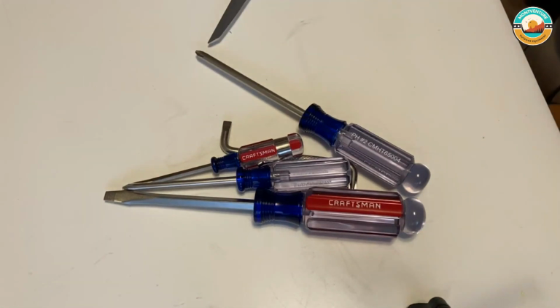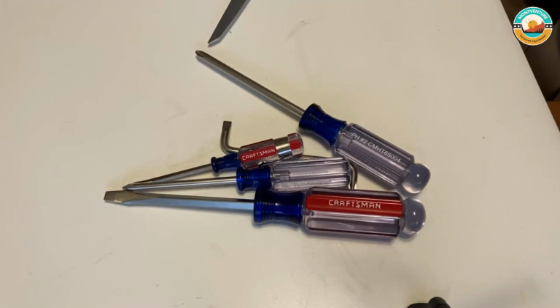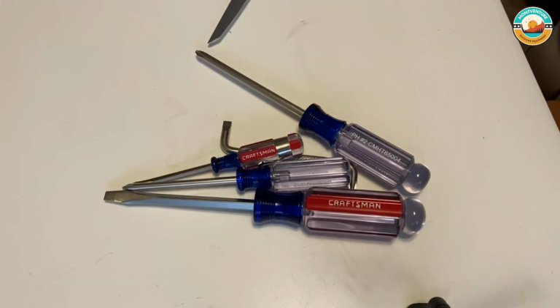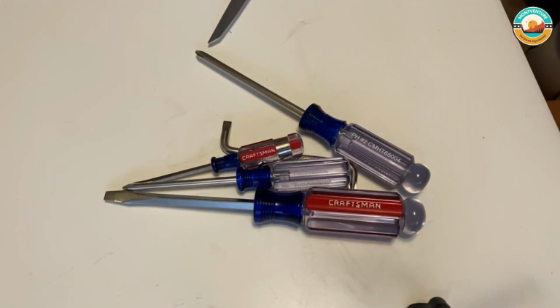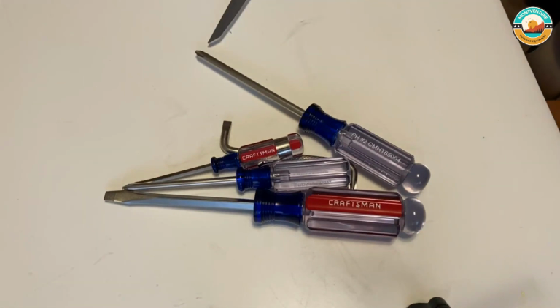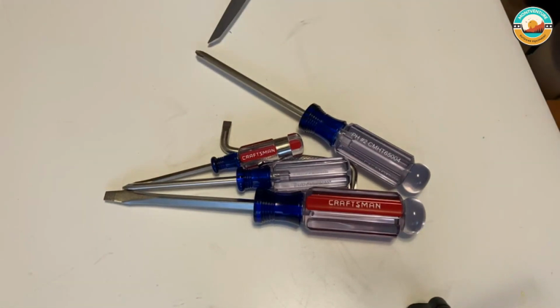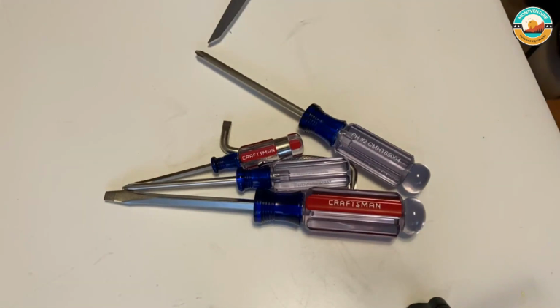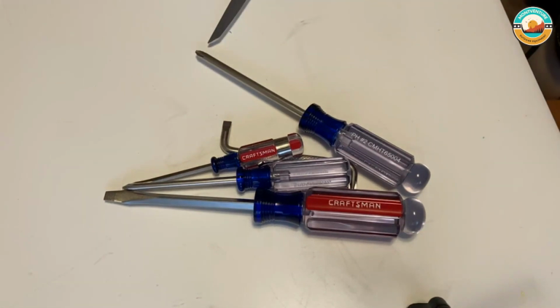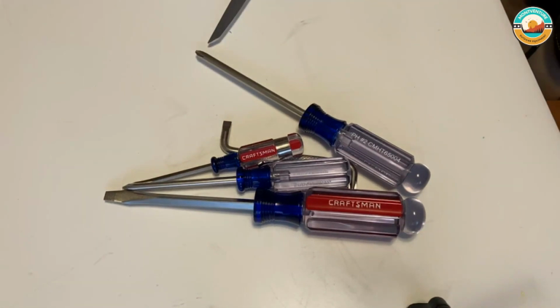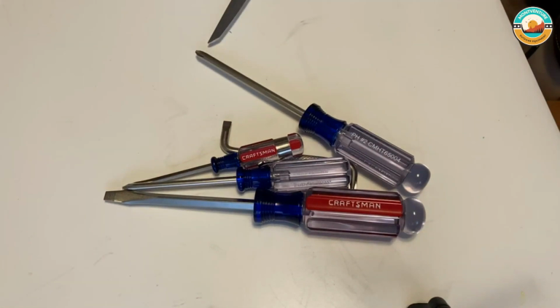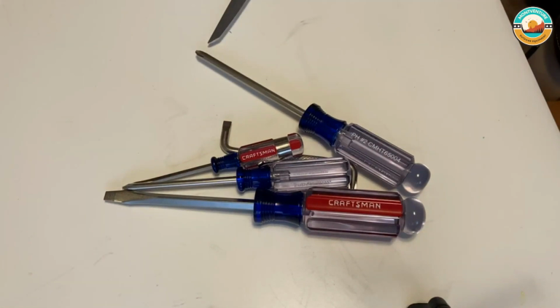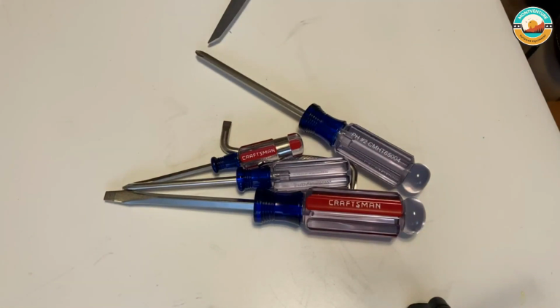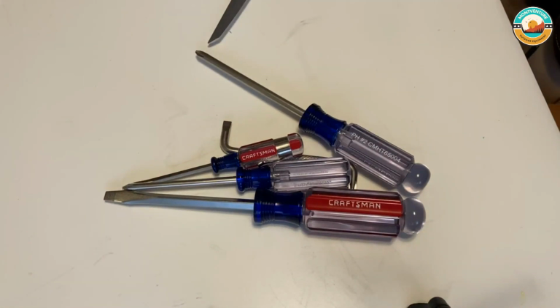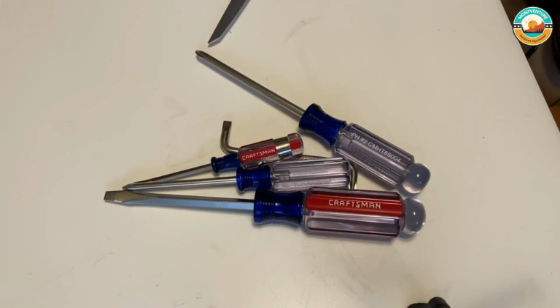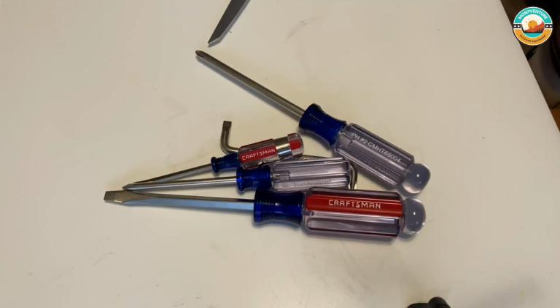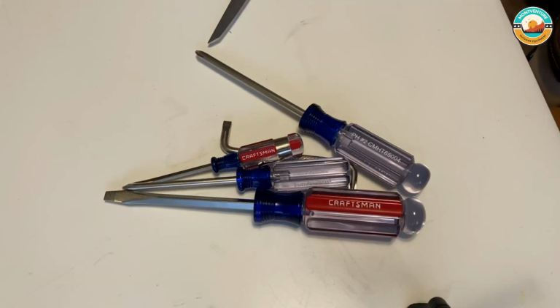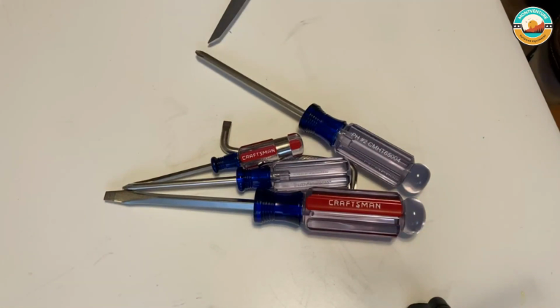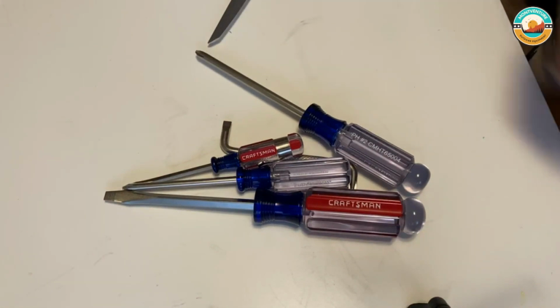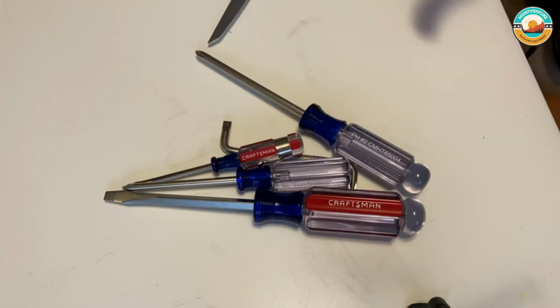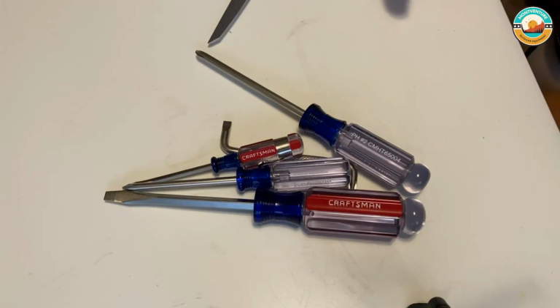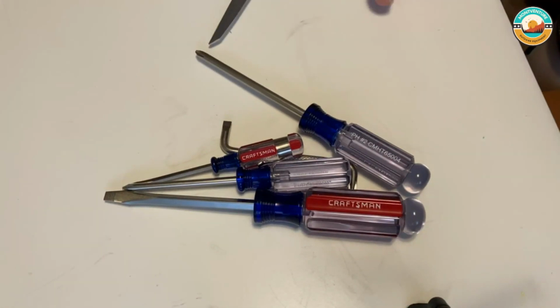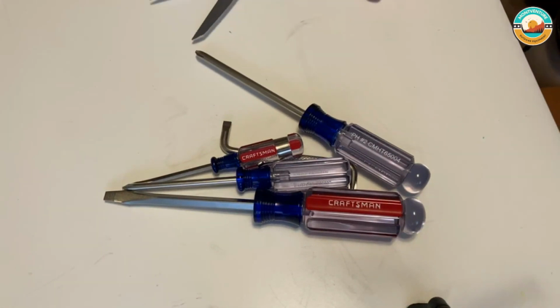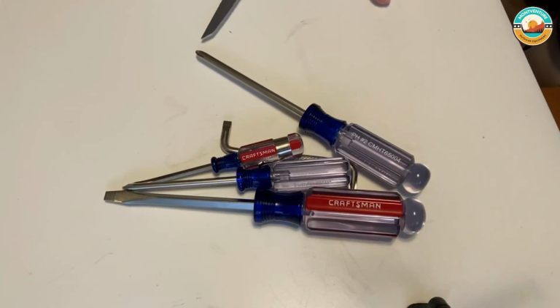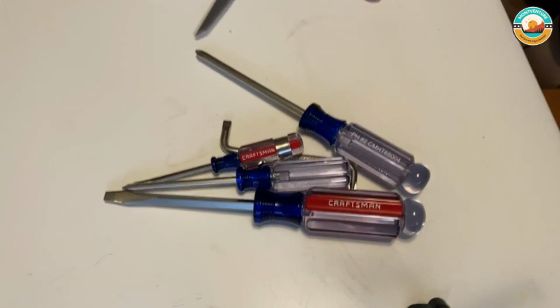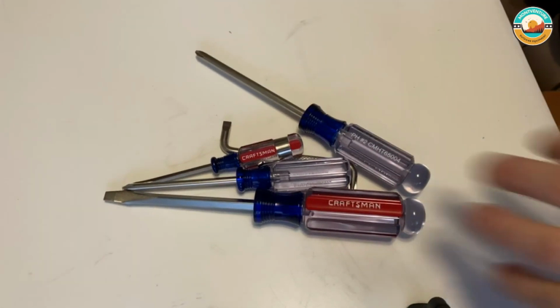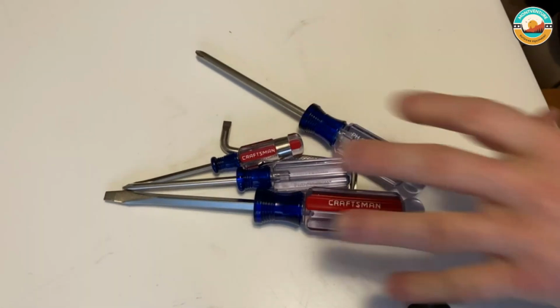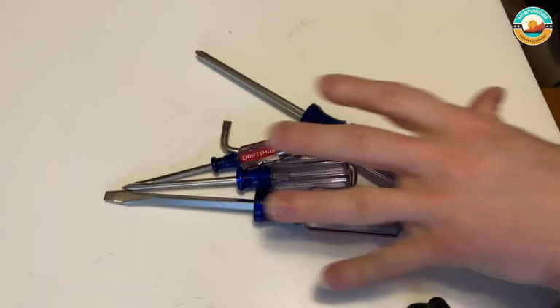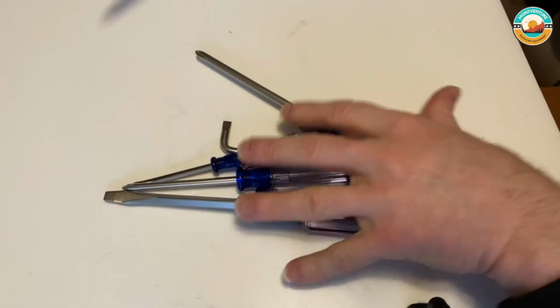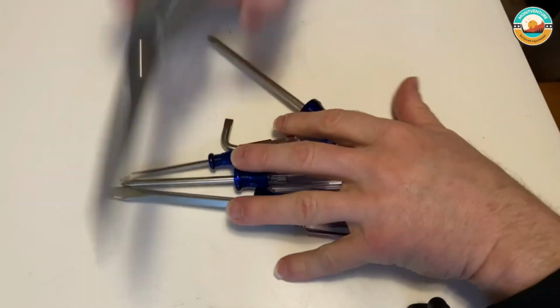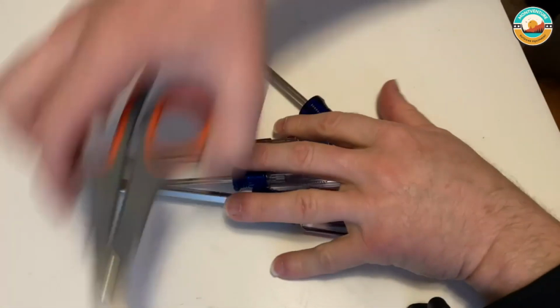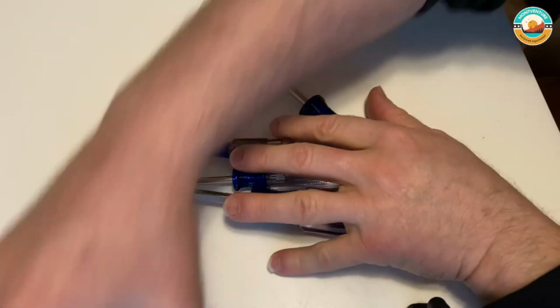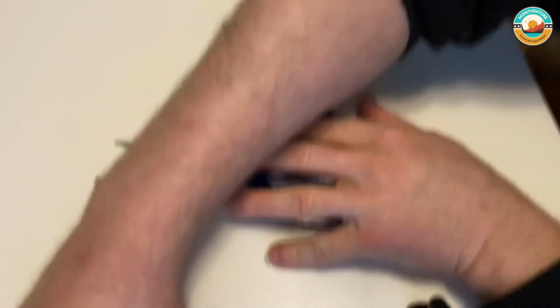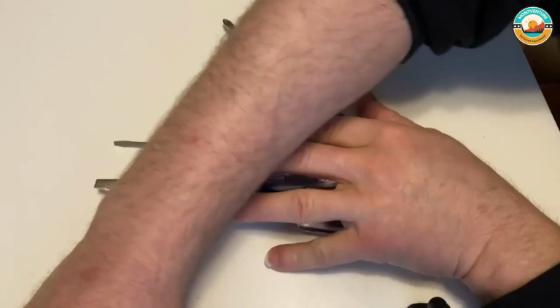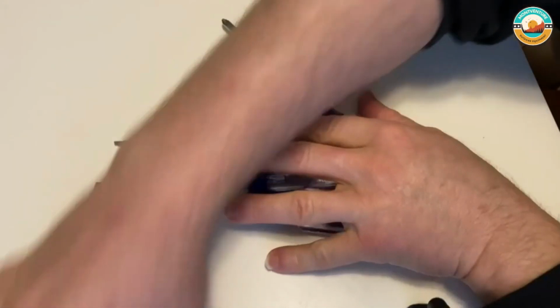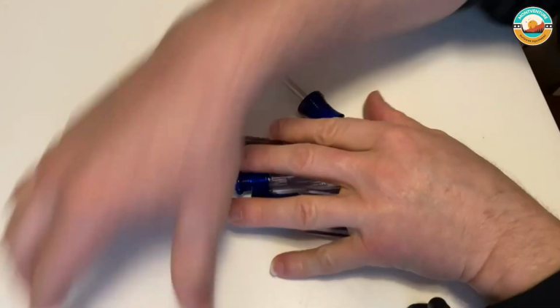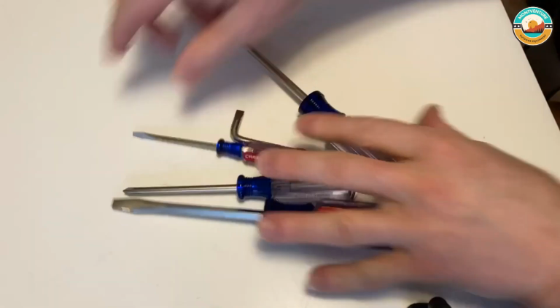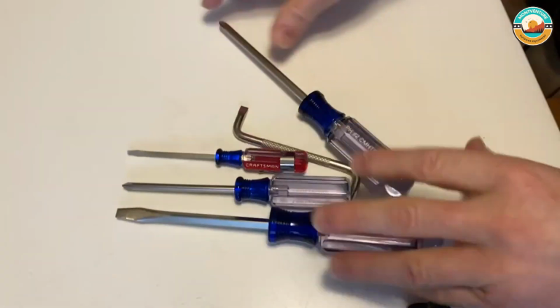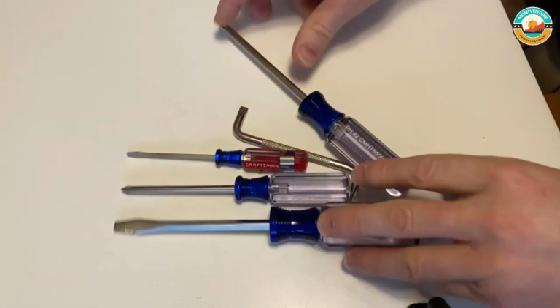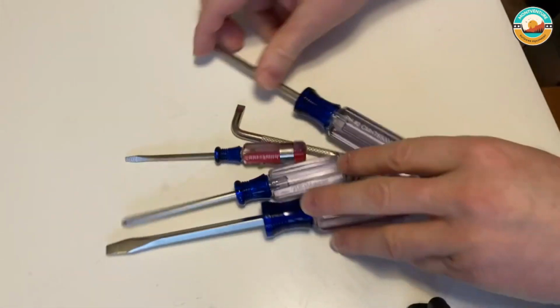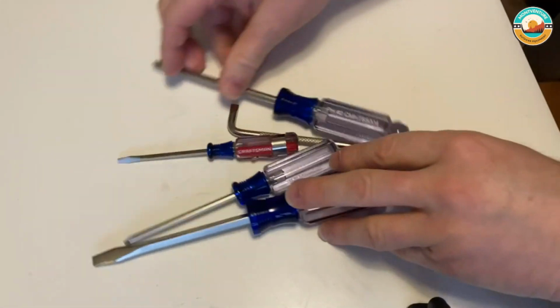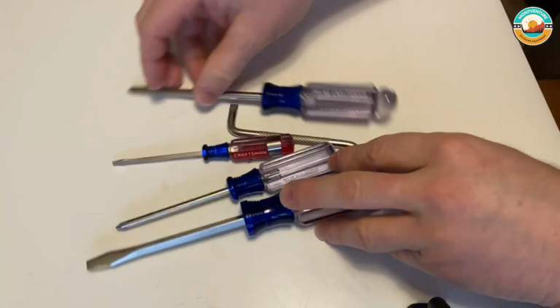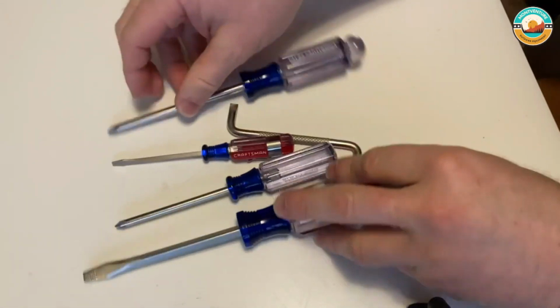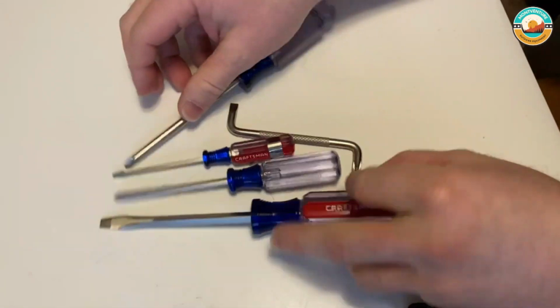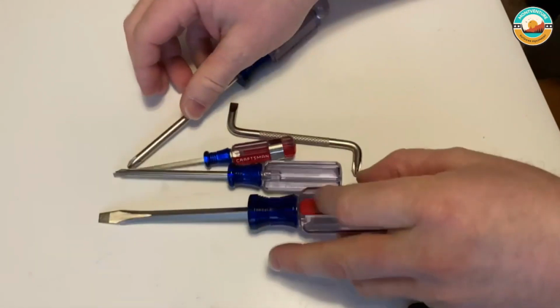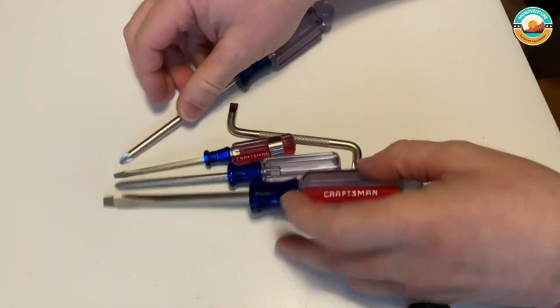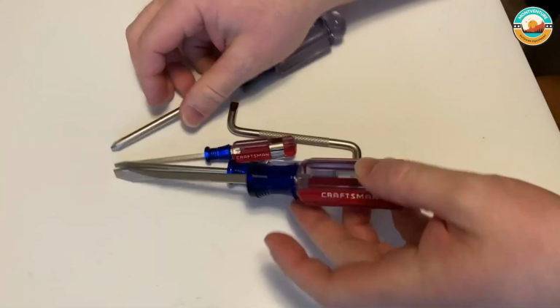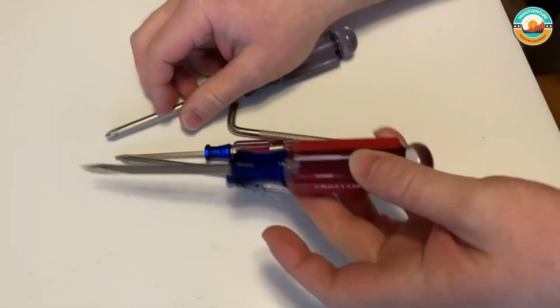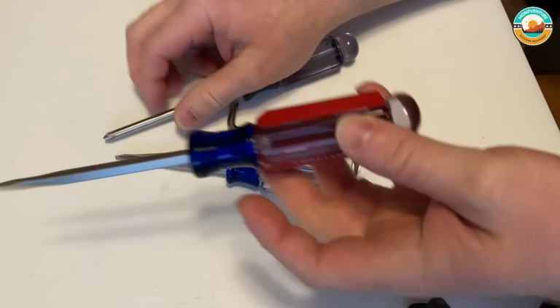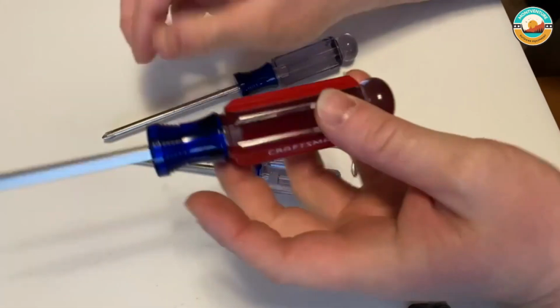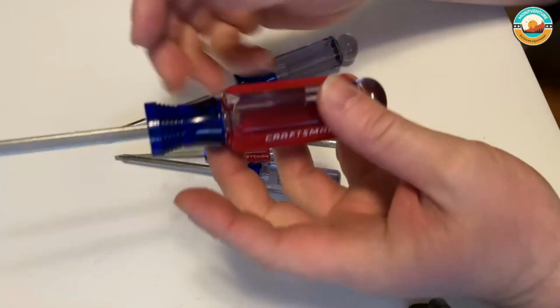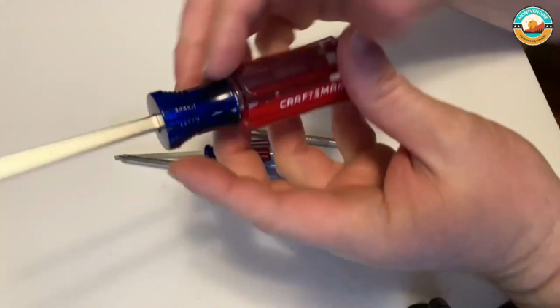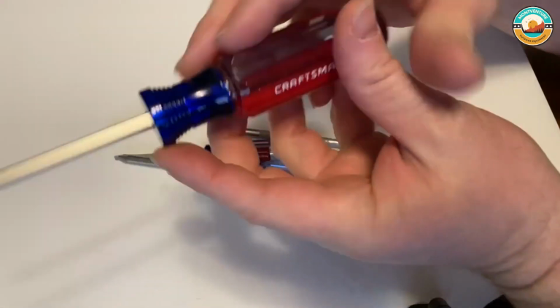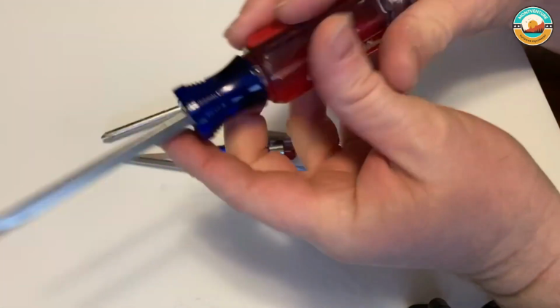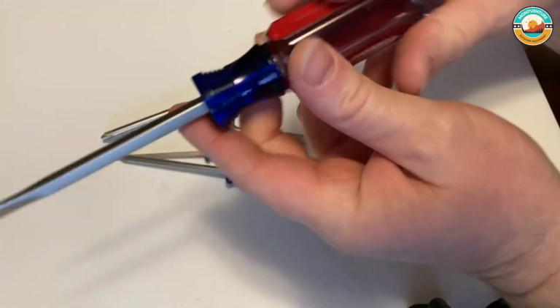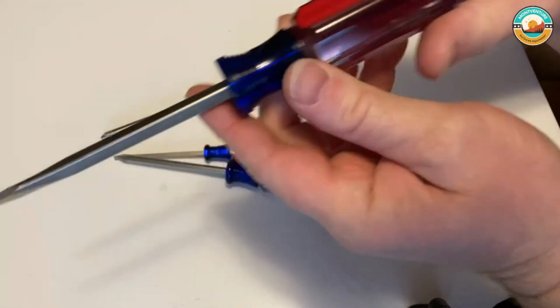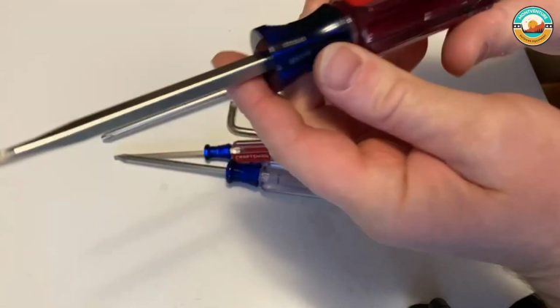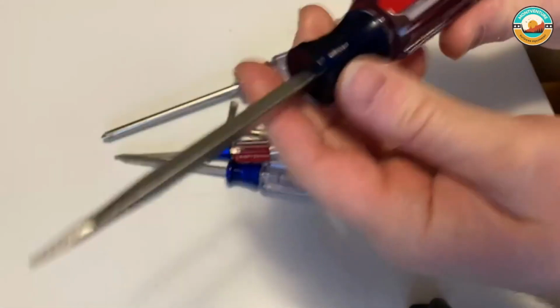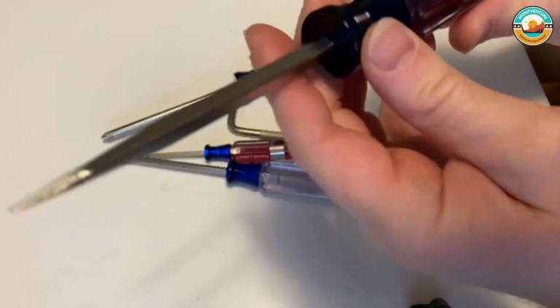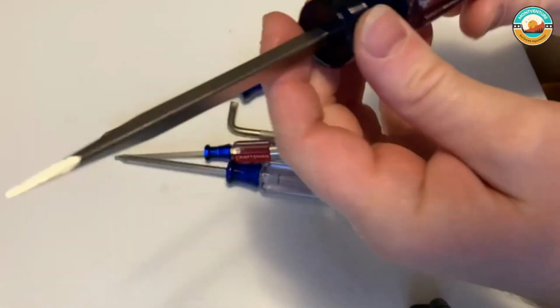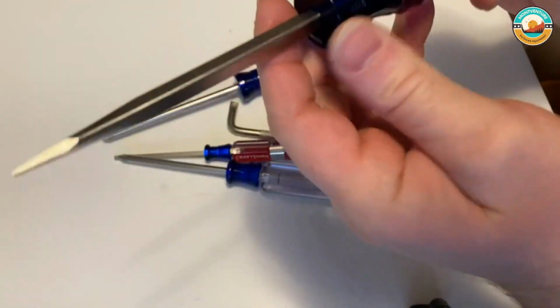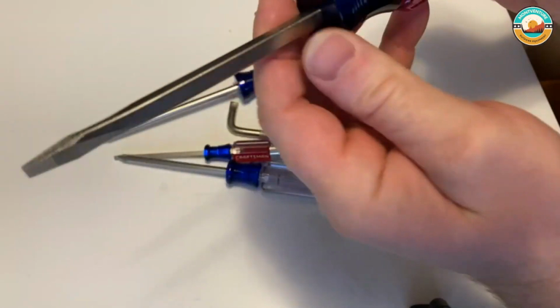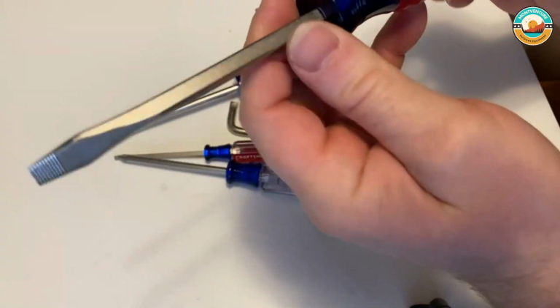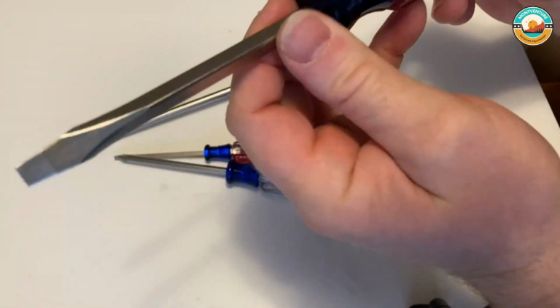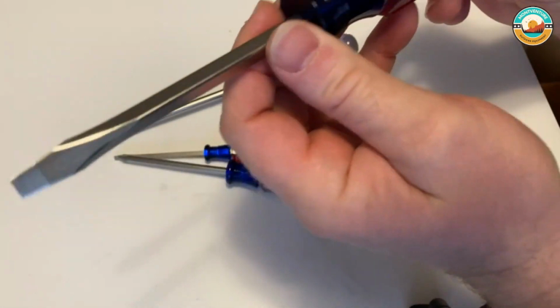This screwdriver is designed with butyrate handles and heat-treated blades for top-grade strength. The Phillips screwdrivers have clear heads, and the slotted screwdrivers have a red stripe, making it easy to differentiate them at a glance.